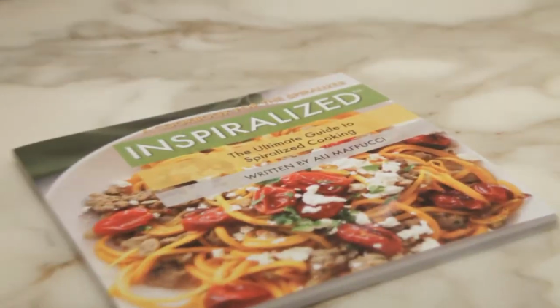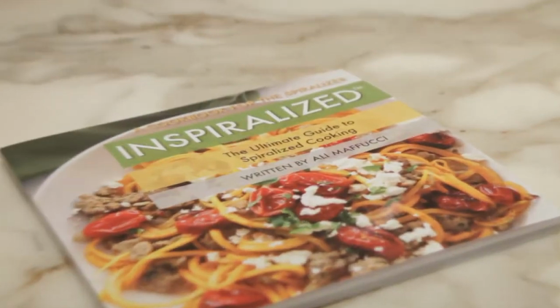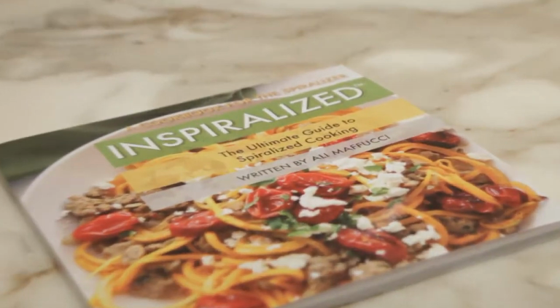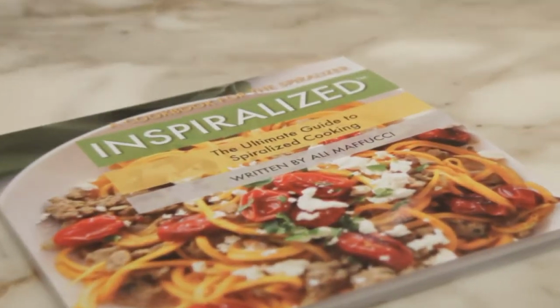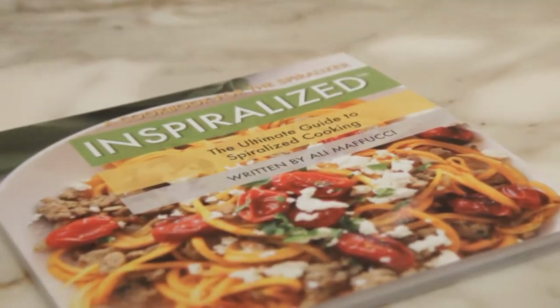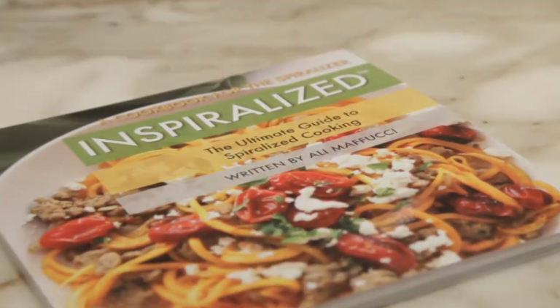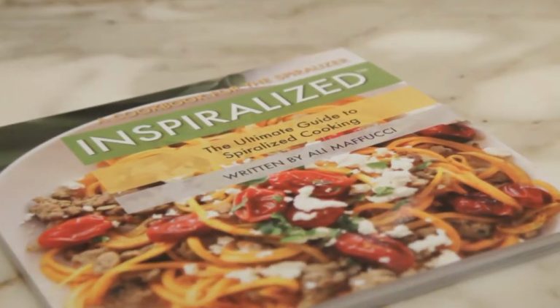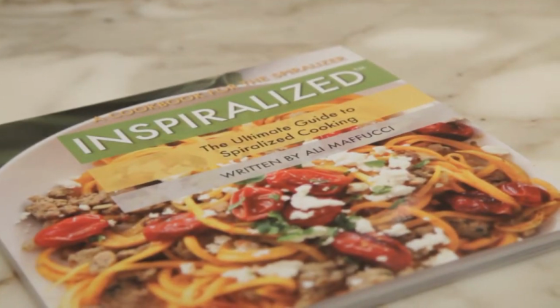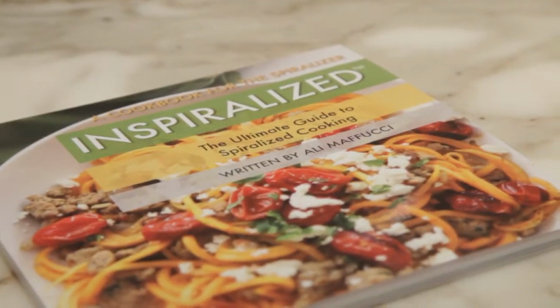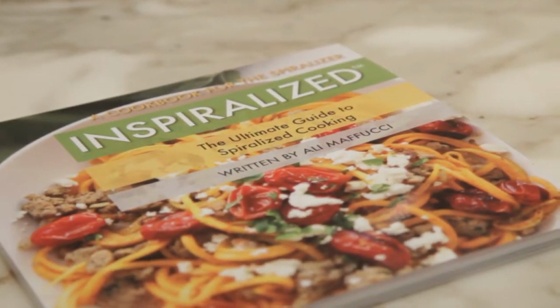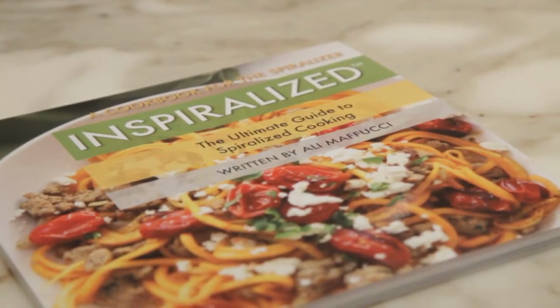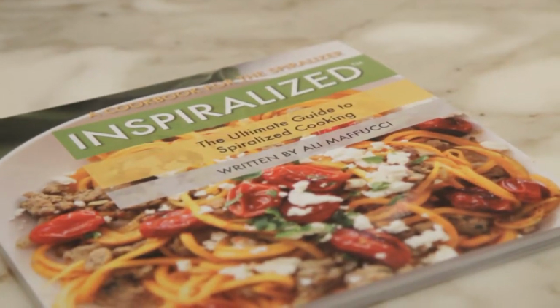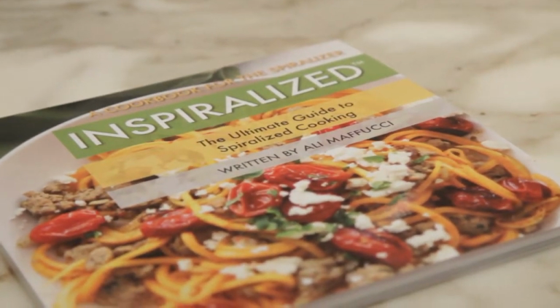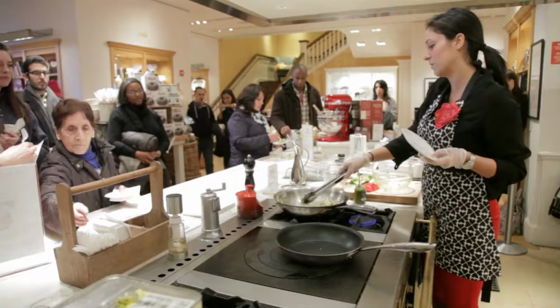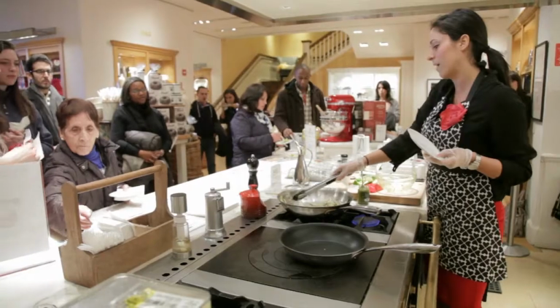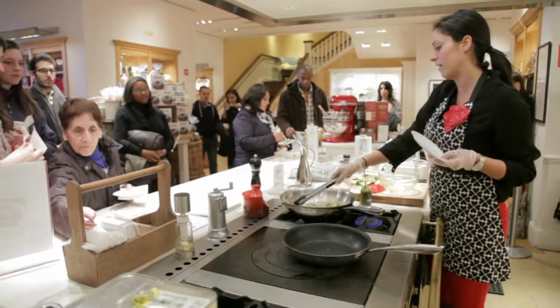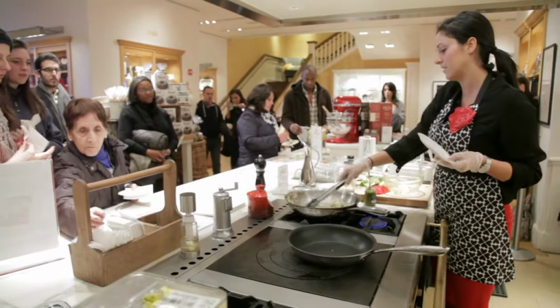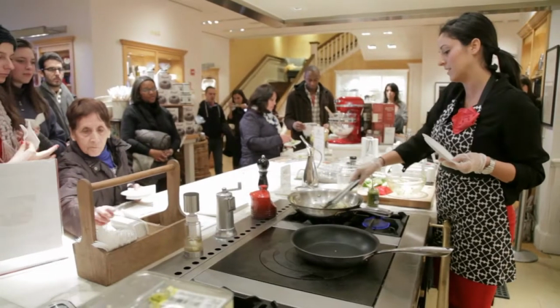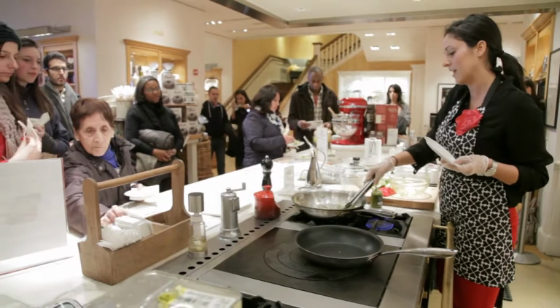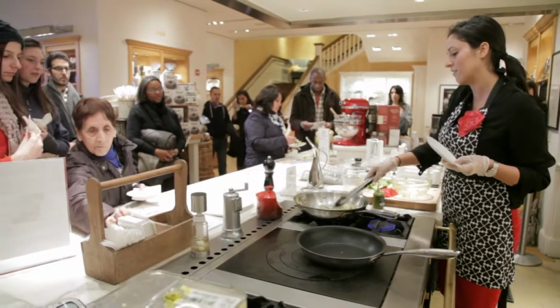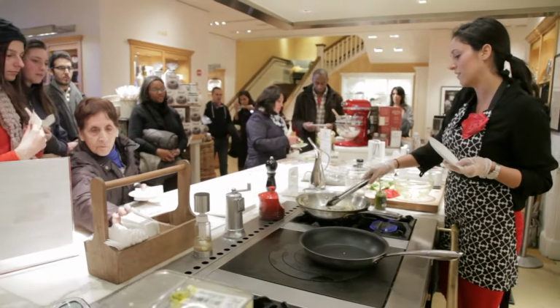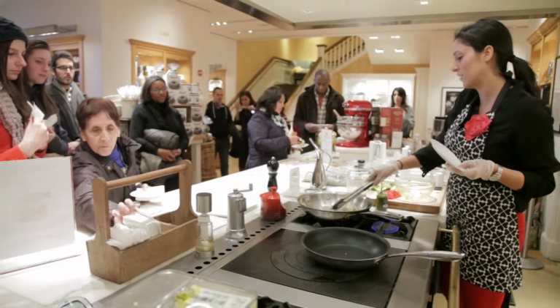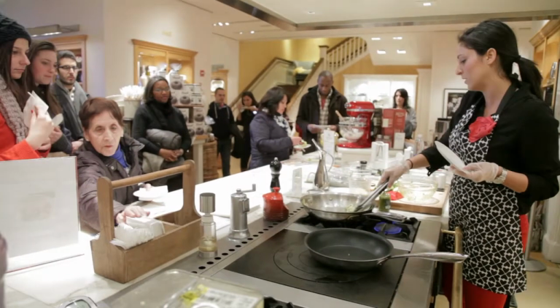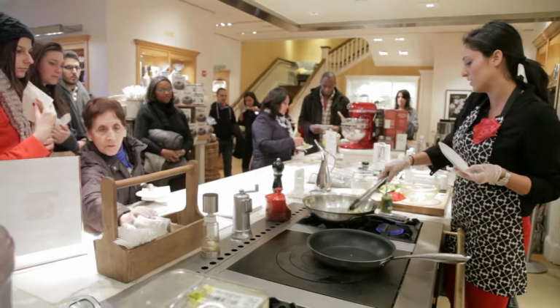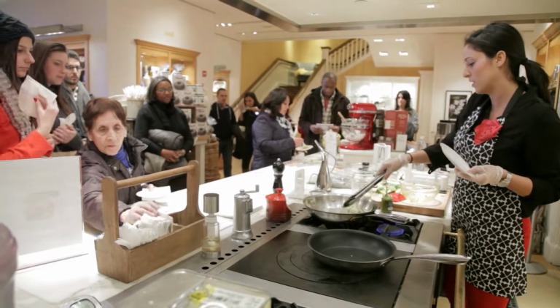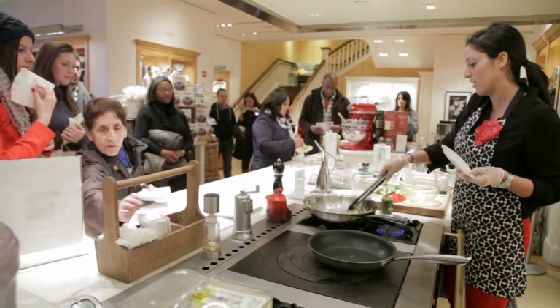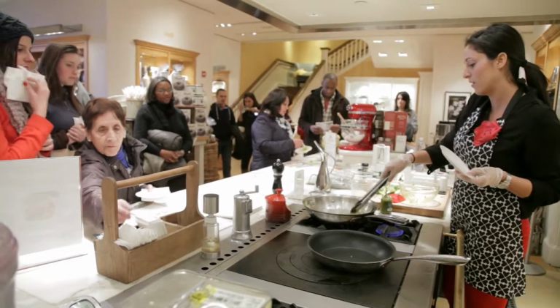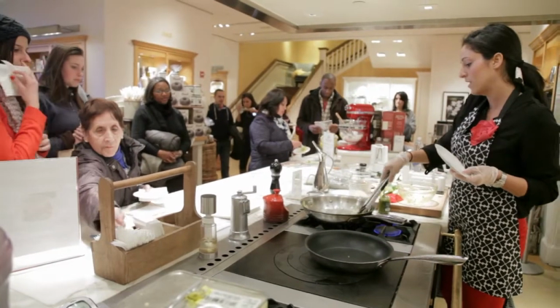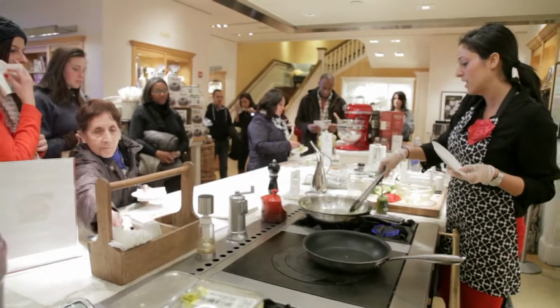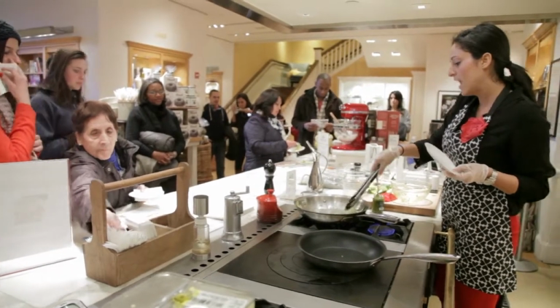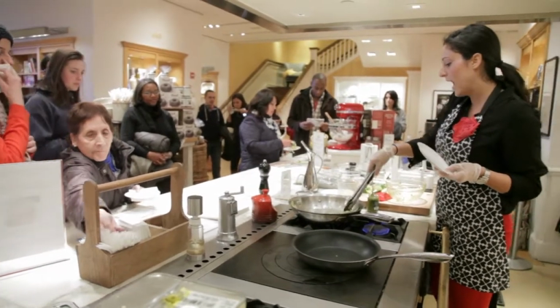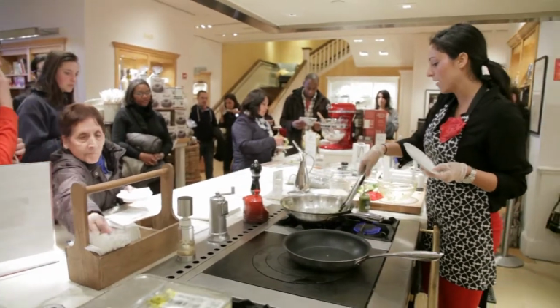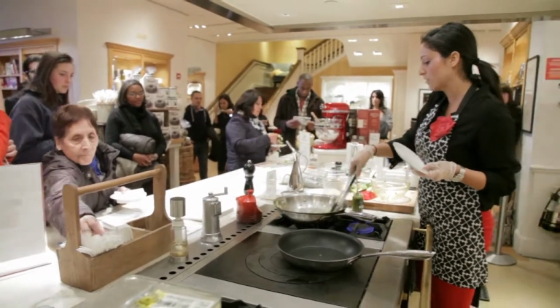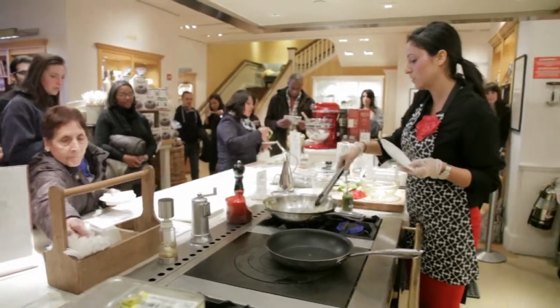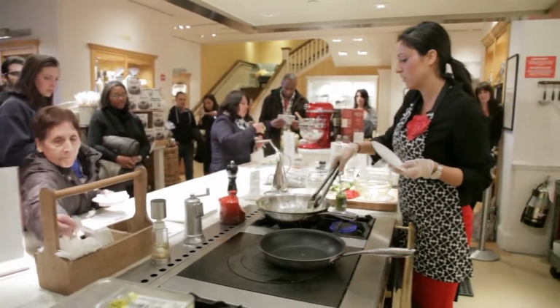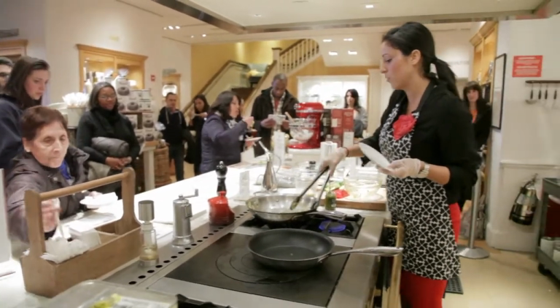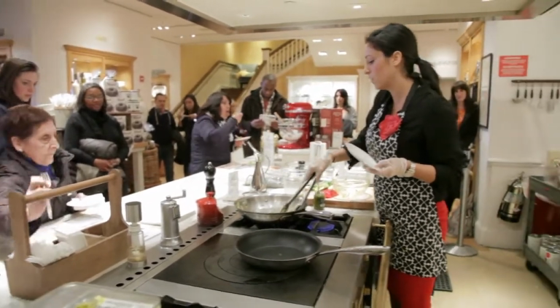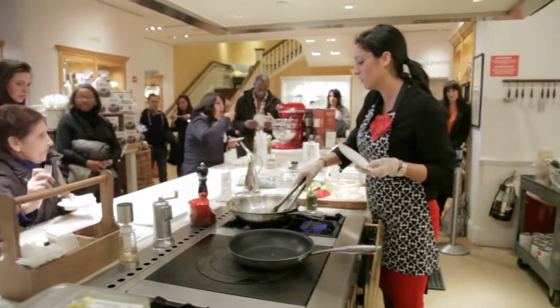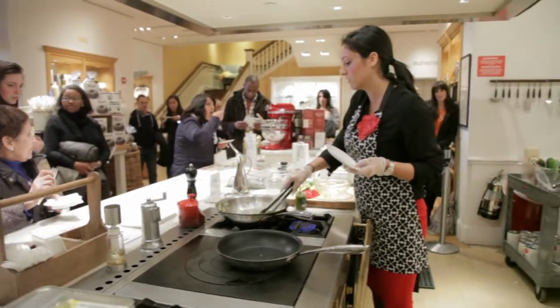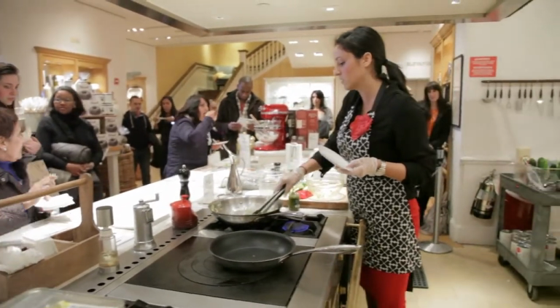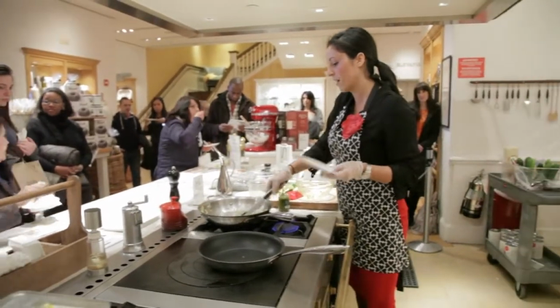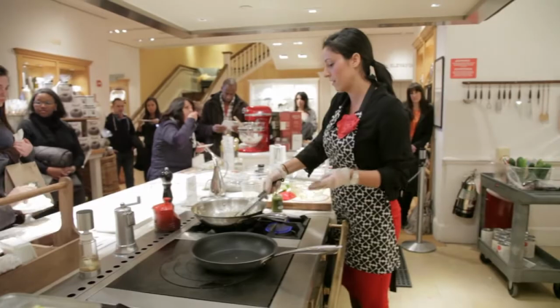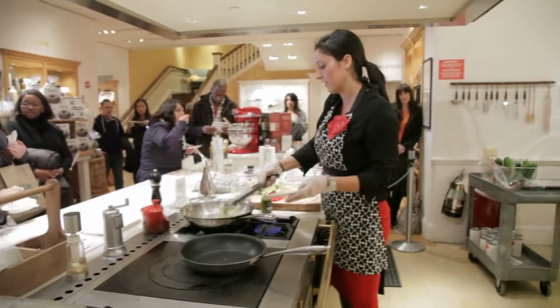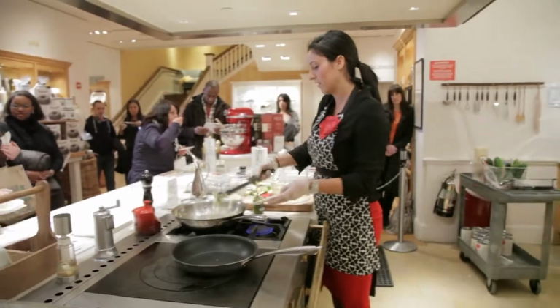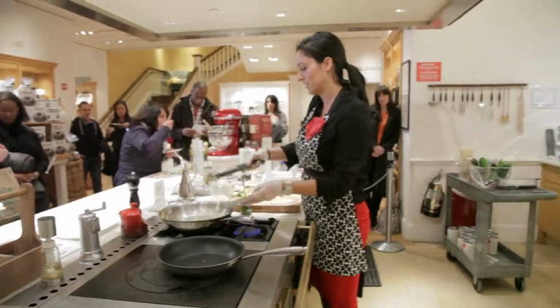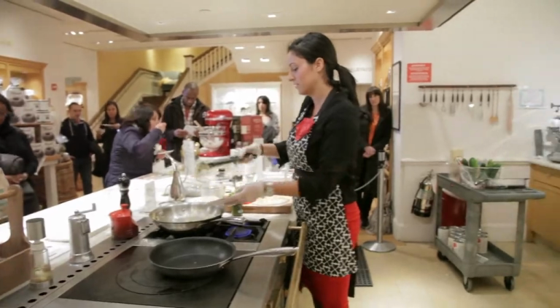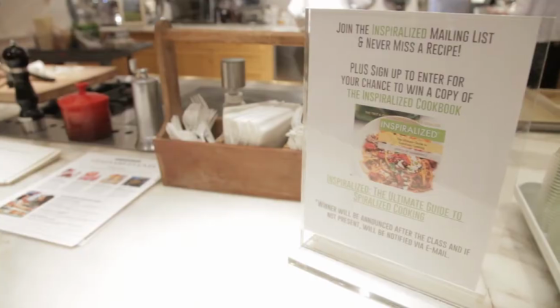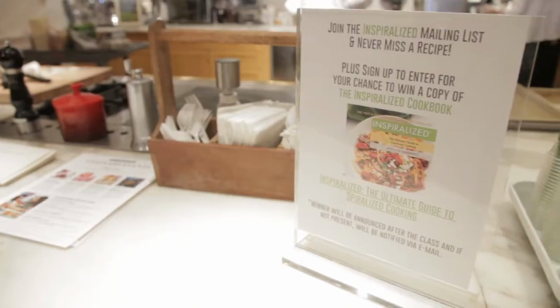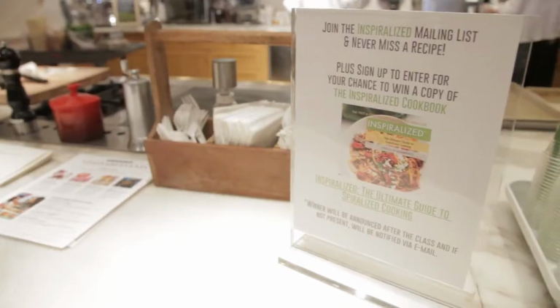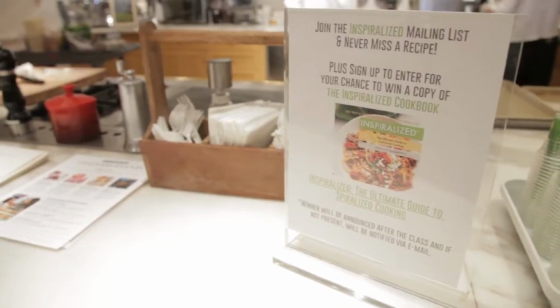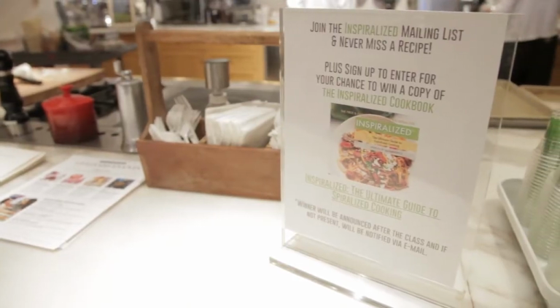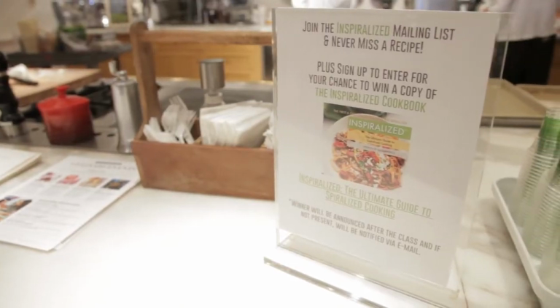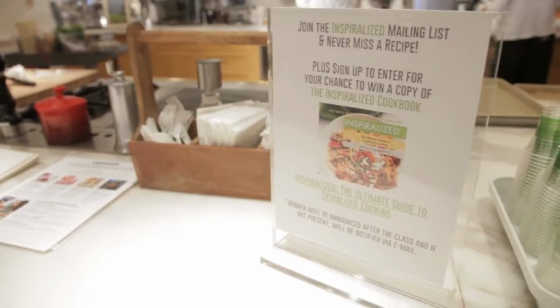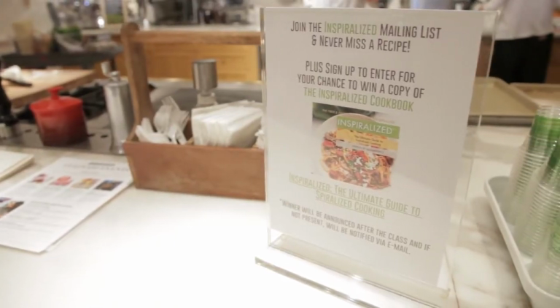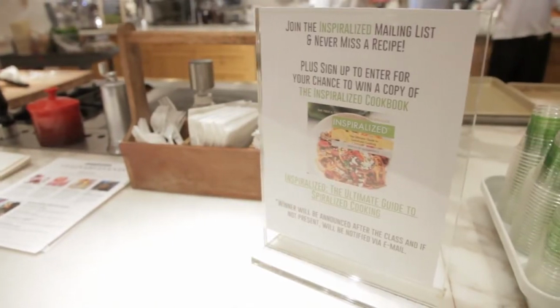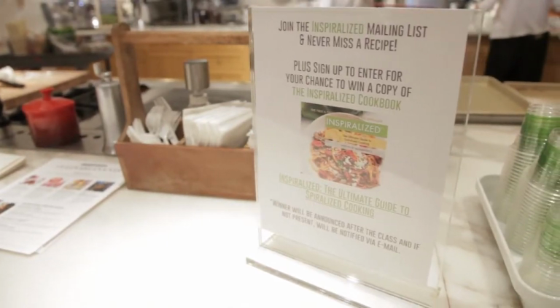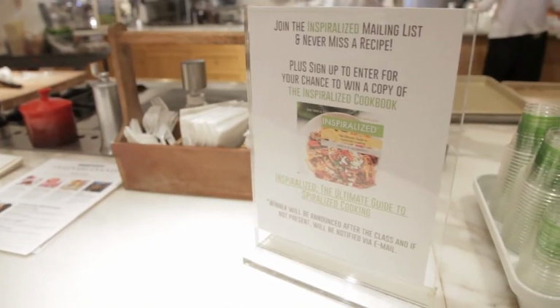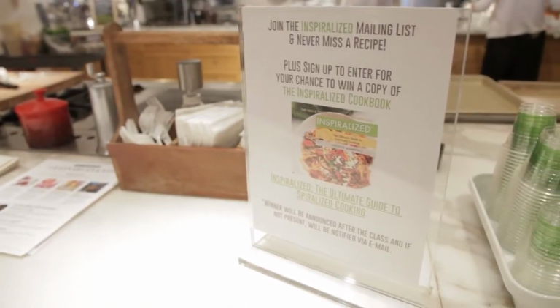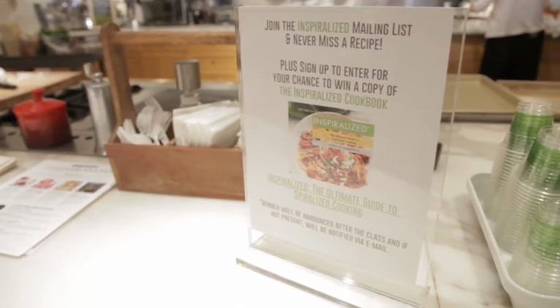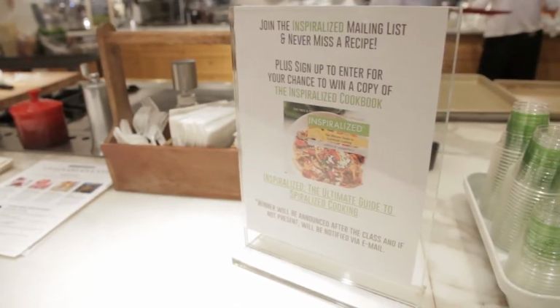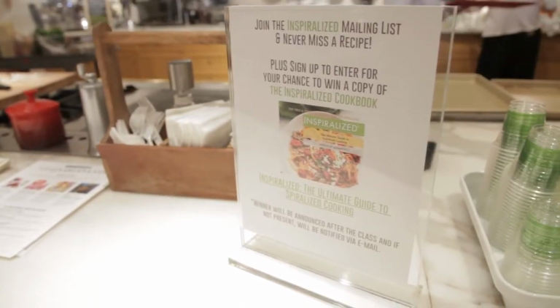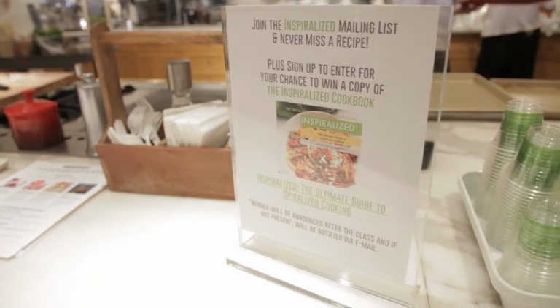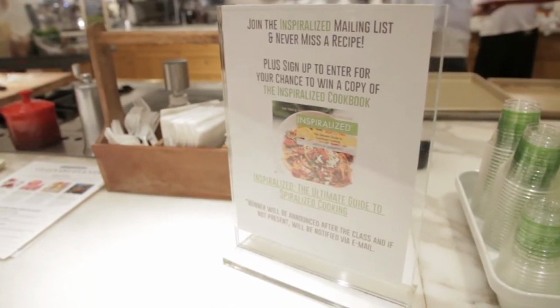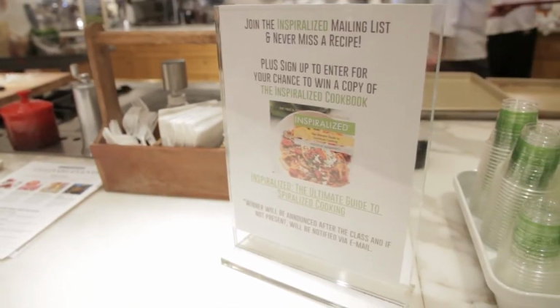That is your complete guide to spiralizing — everything you need to know: how to do it, what you can spiralize, tips, and my inspiration behind everything.